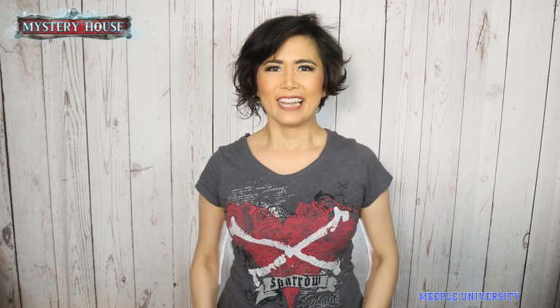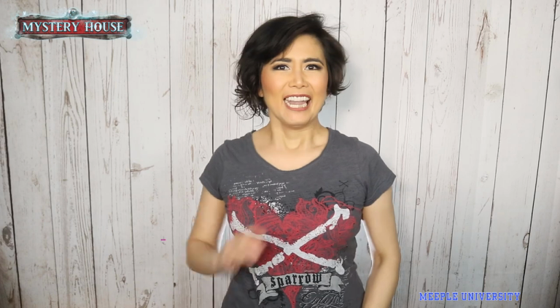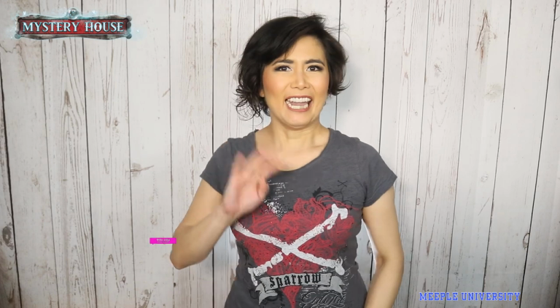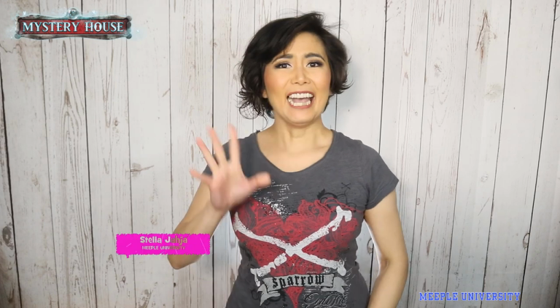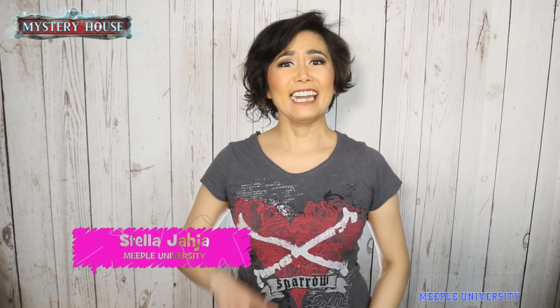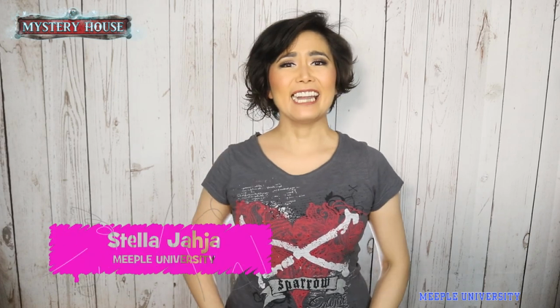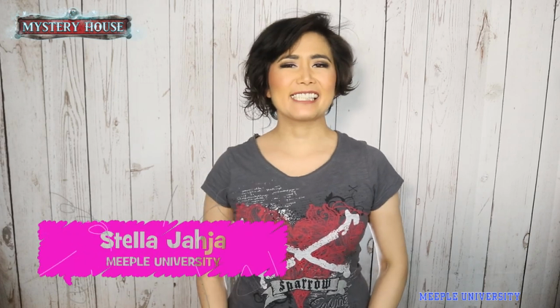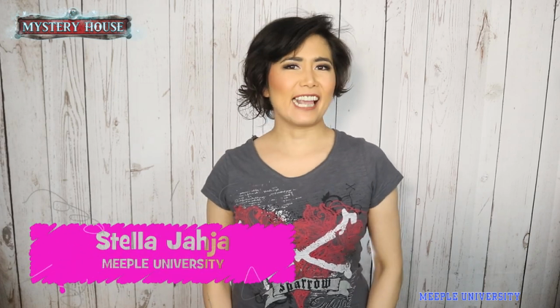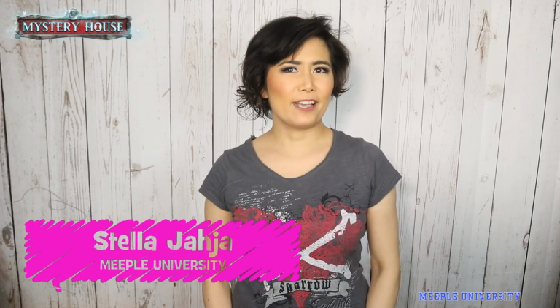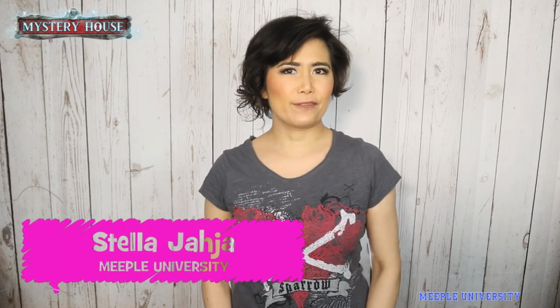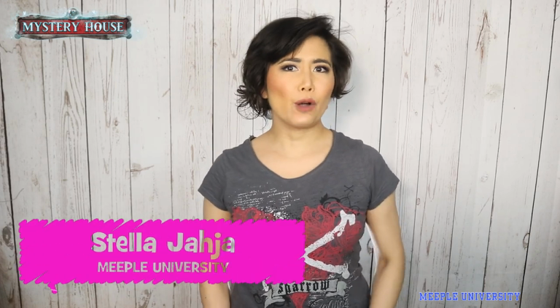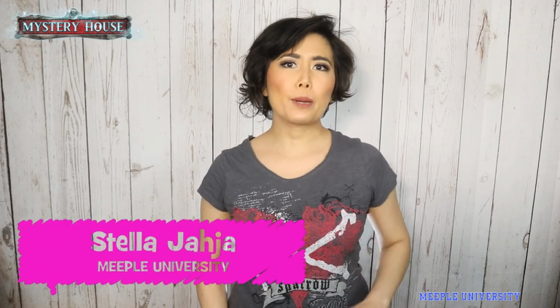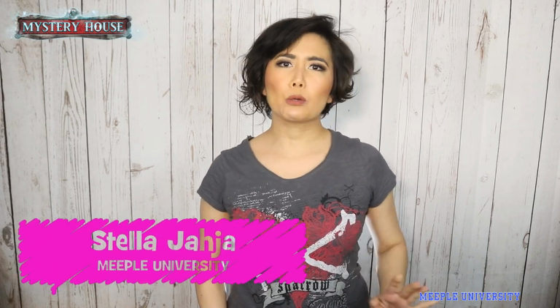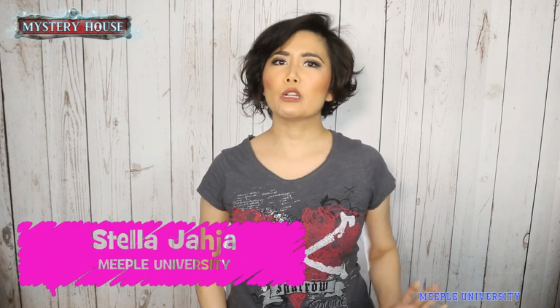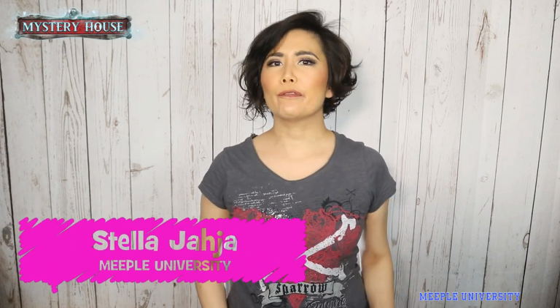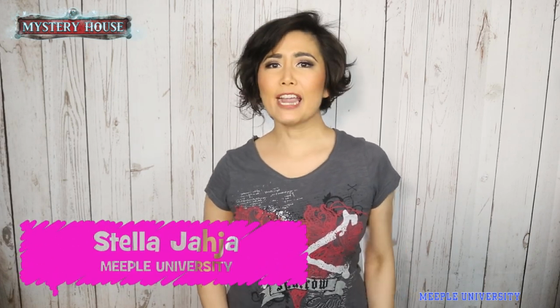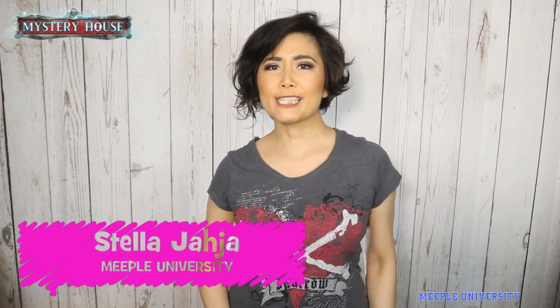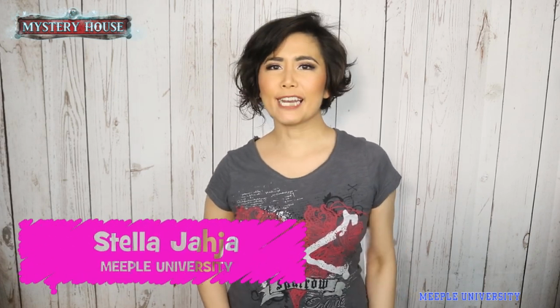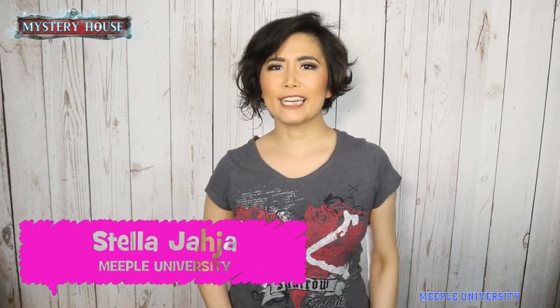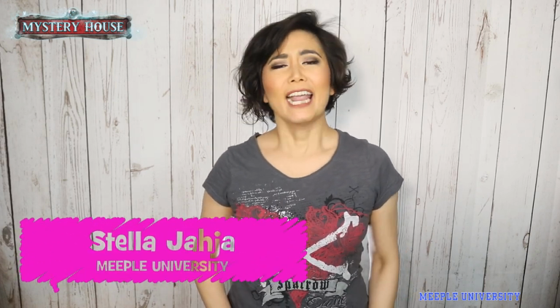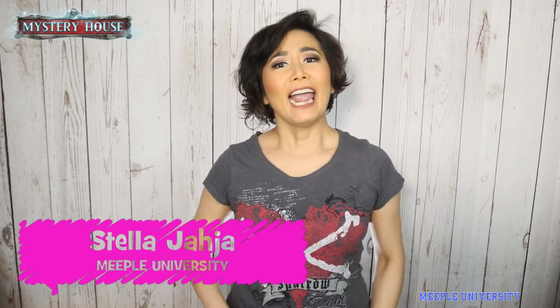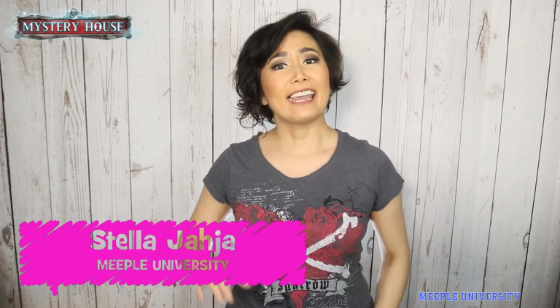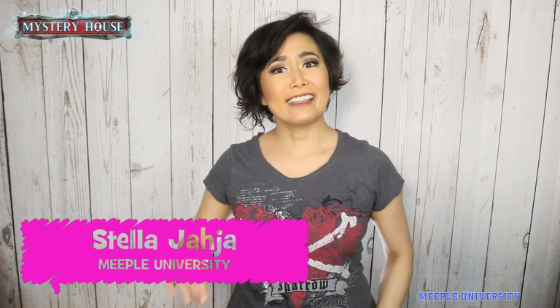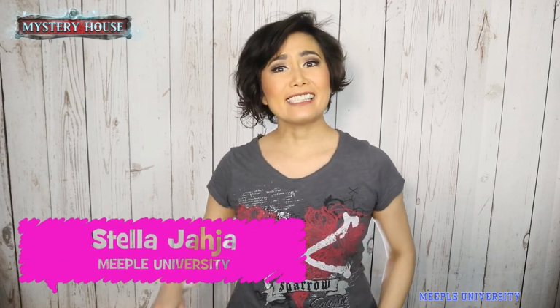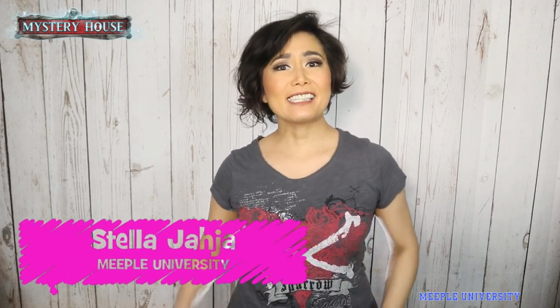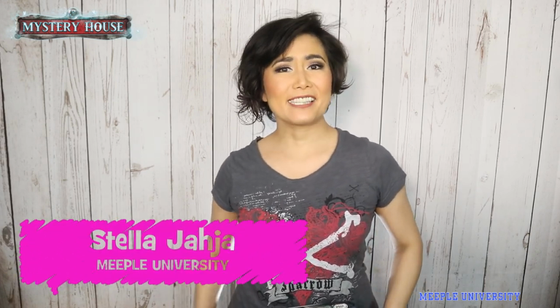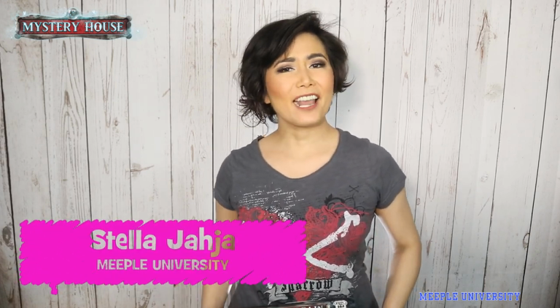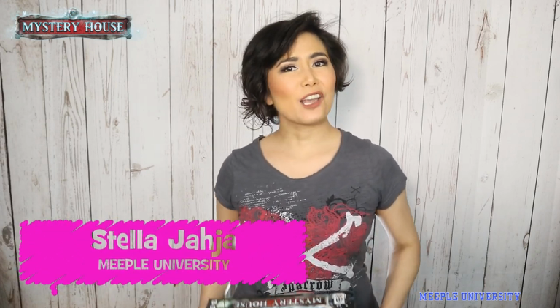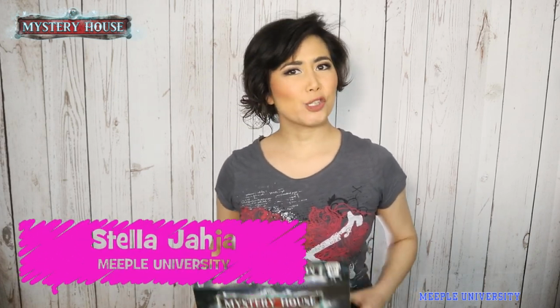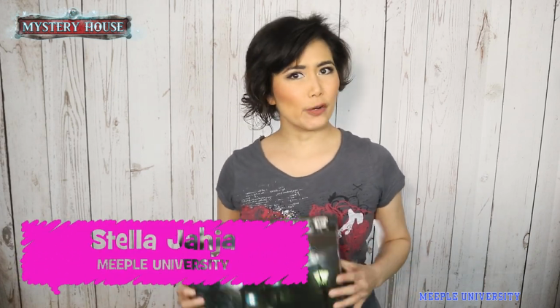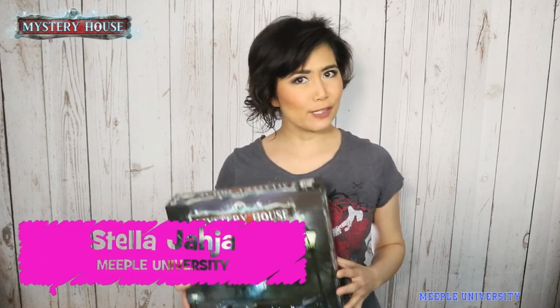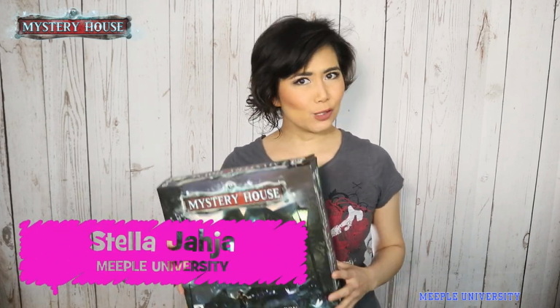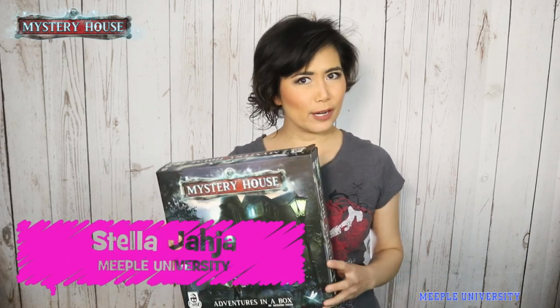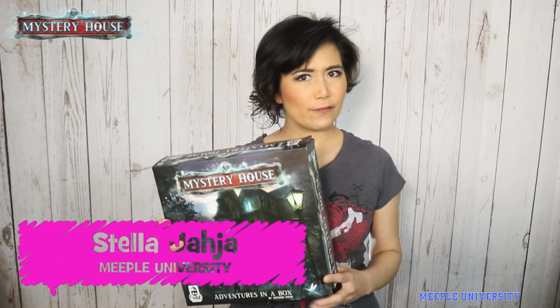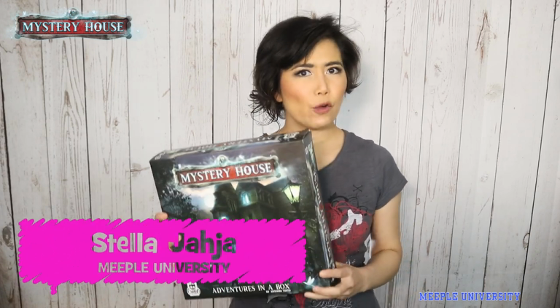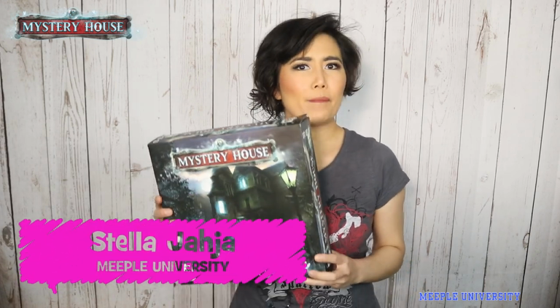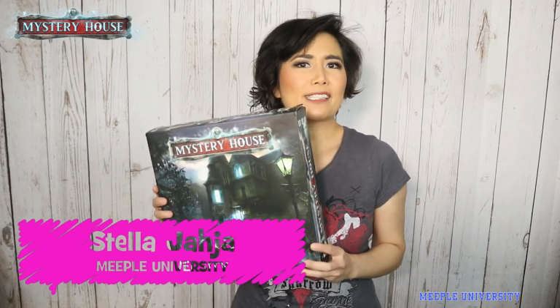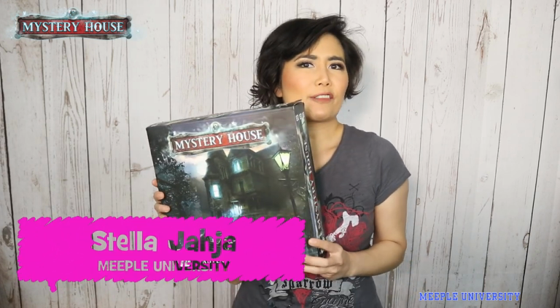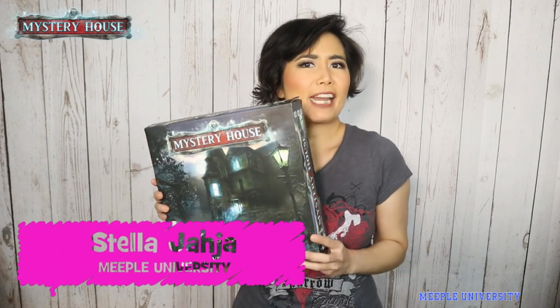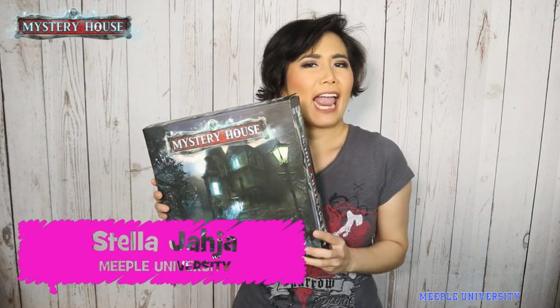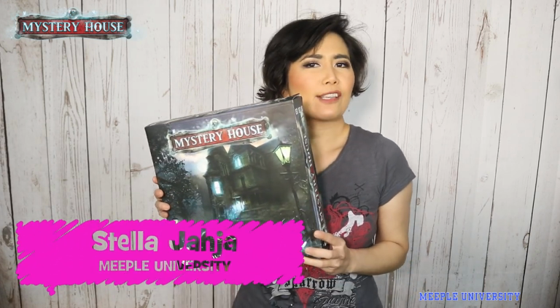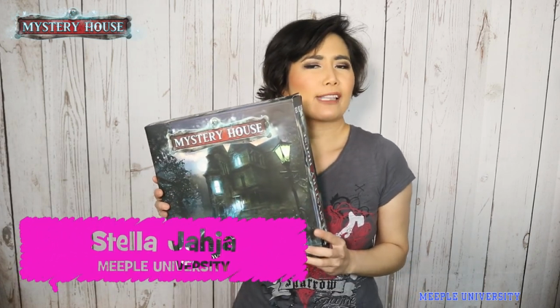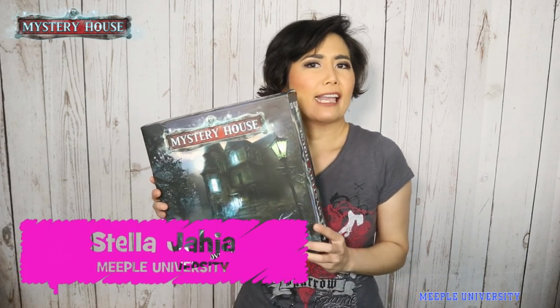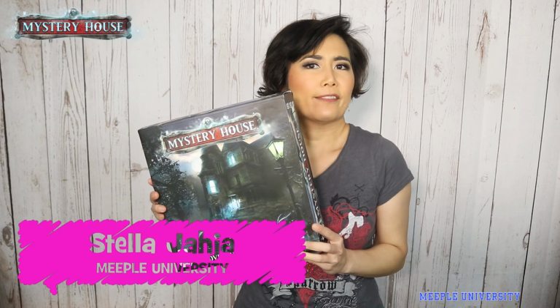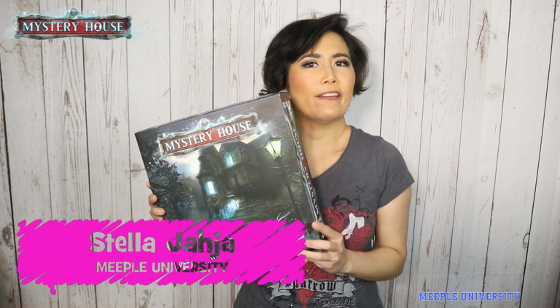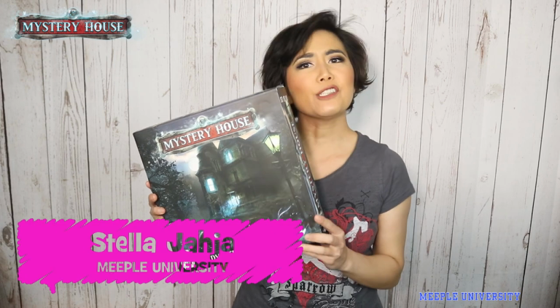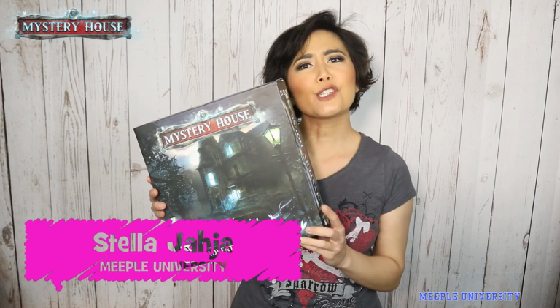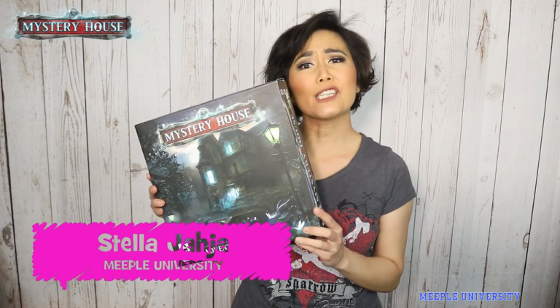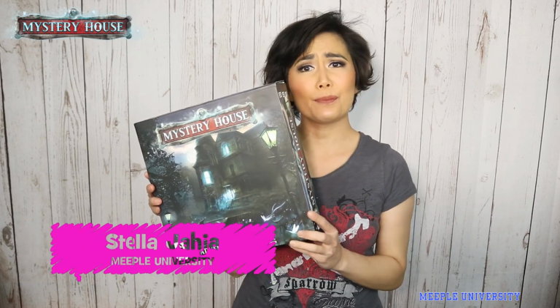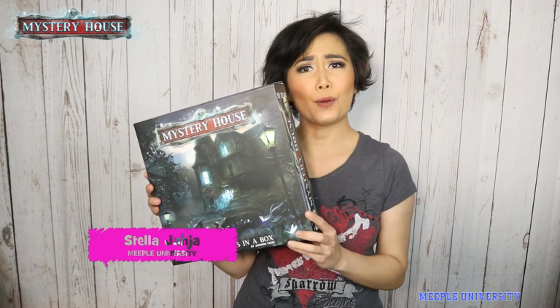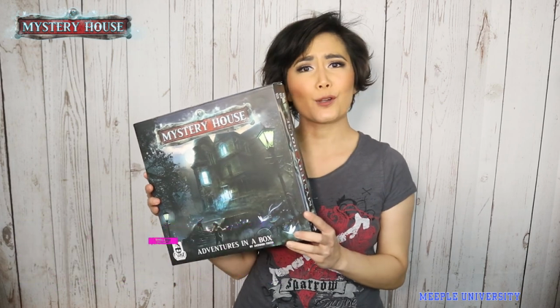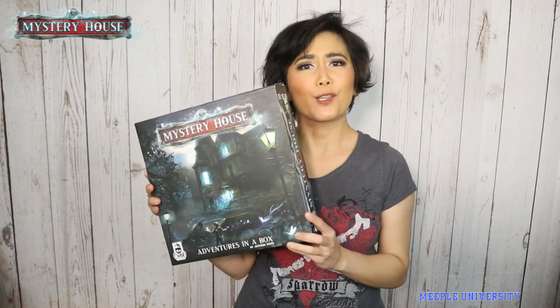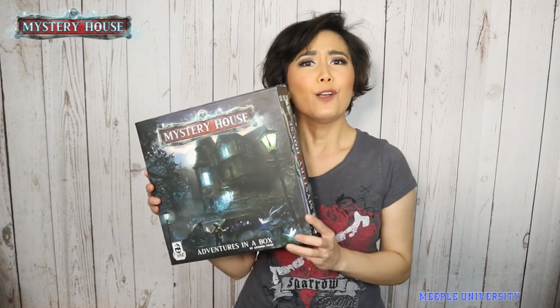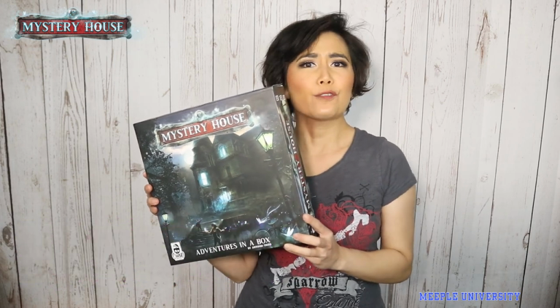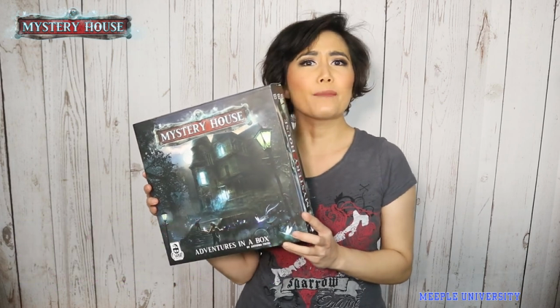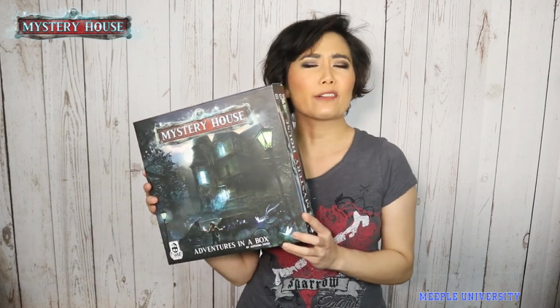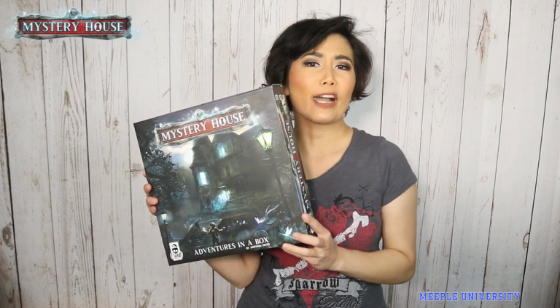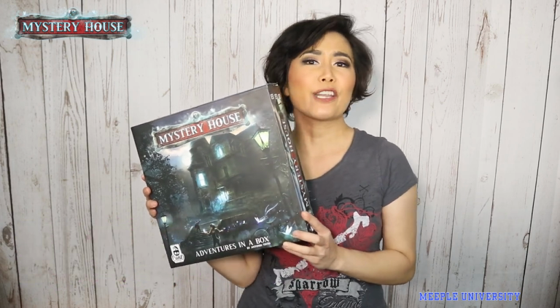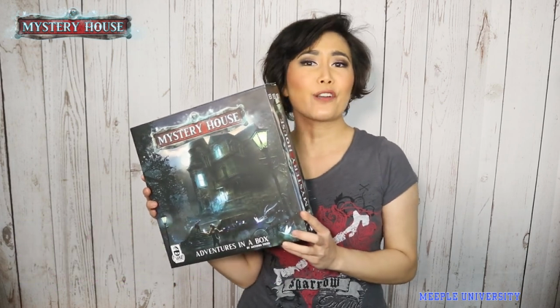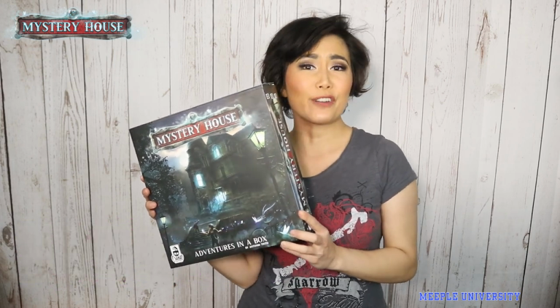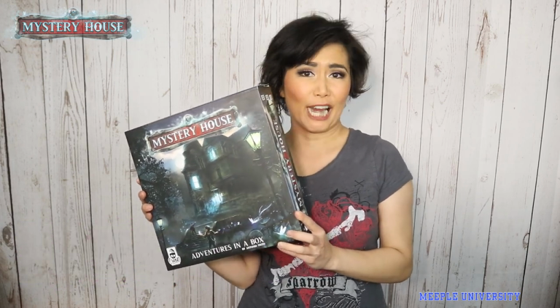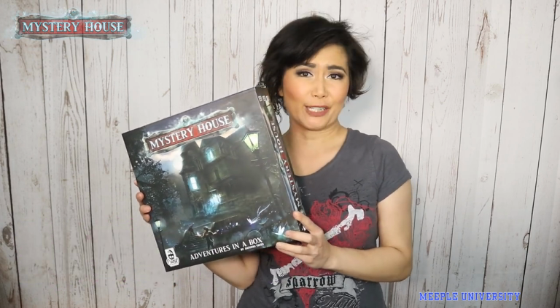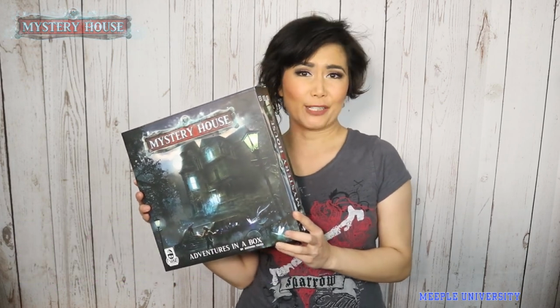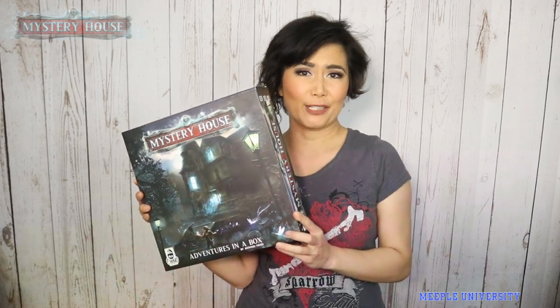Hi, it's Stella from Meeple University, and this is Stella's short and sweet for Mystery House Adventures in a Box from Cranial Creations.